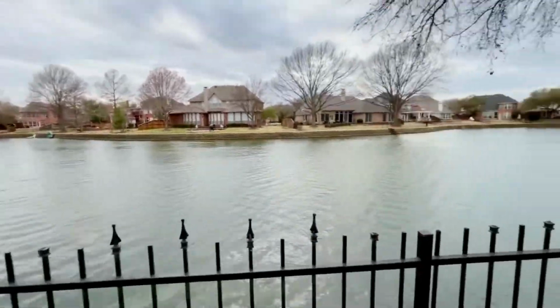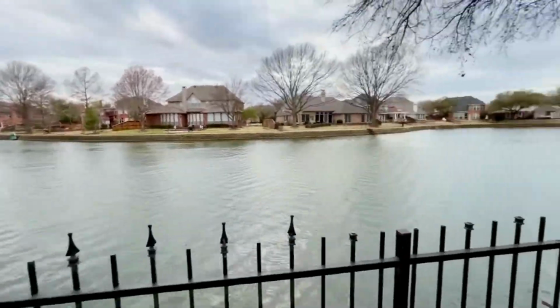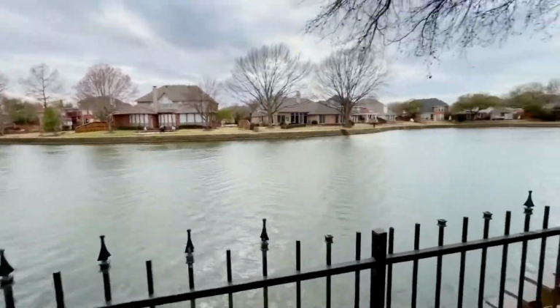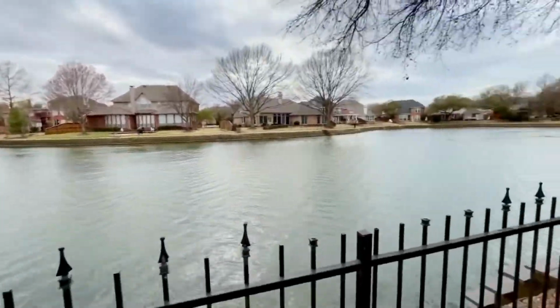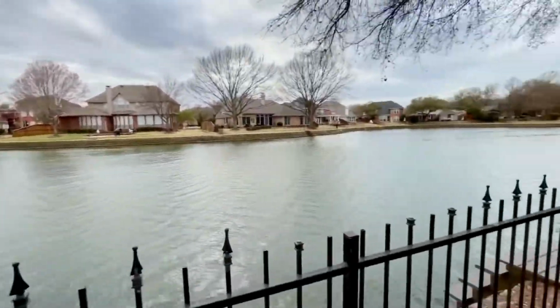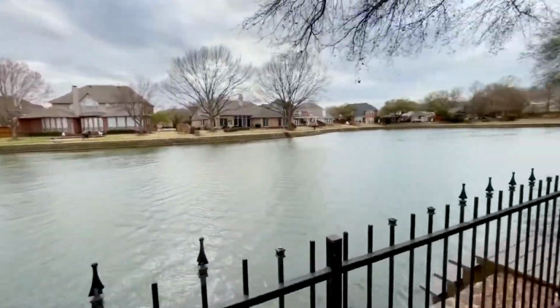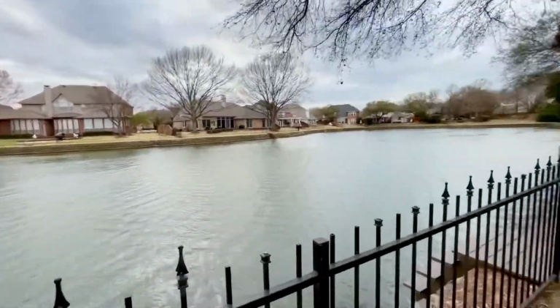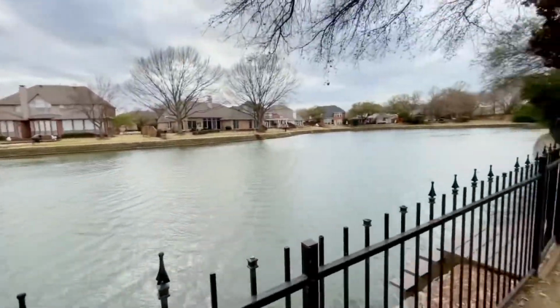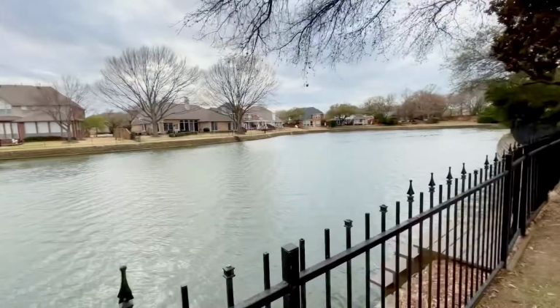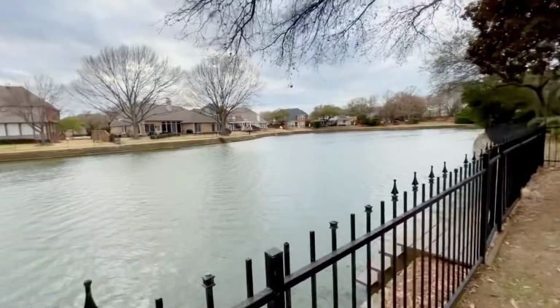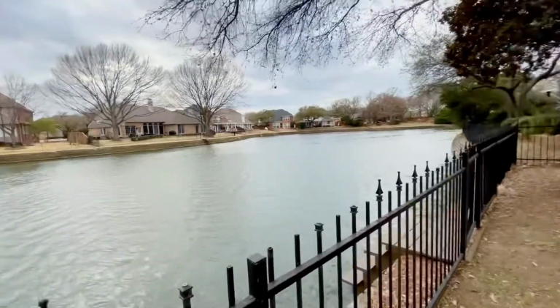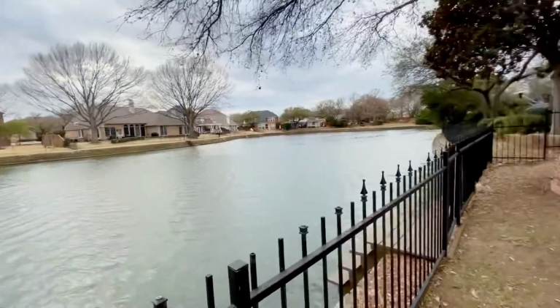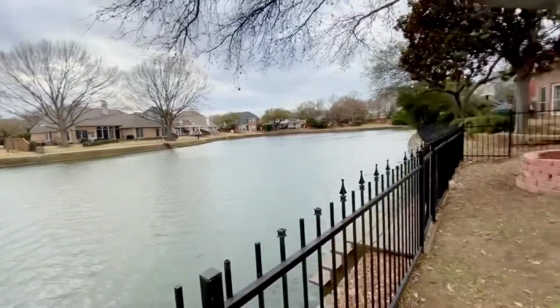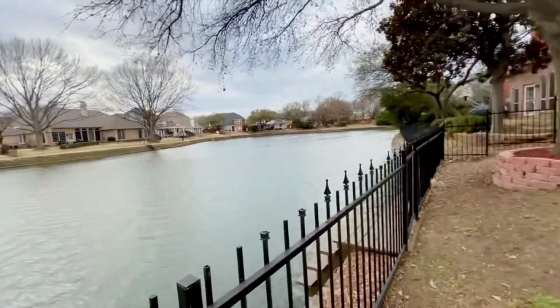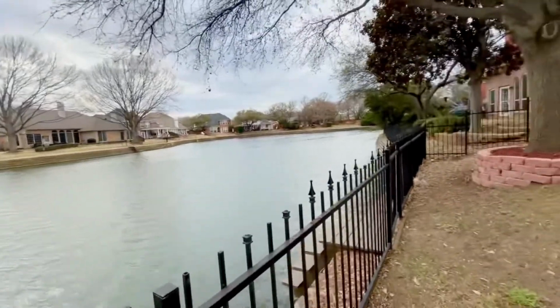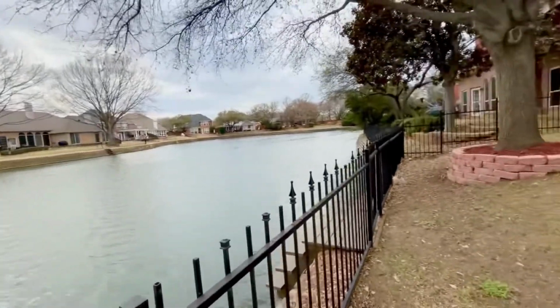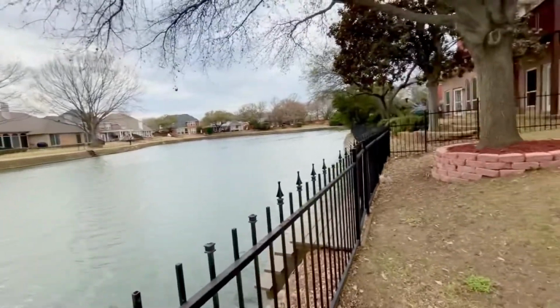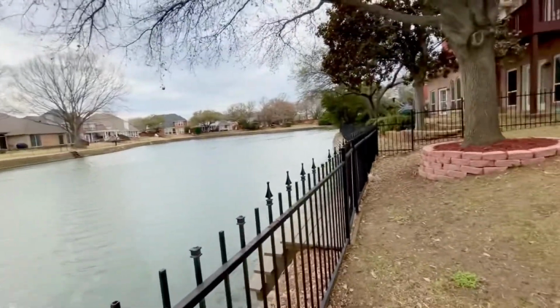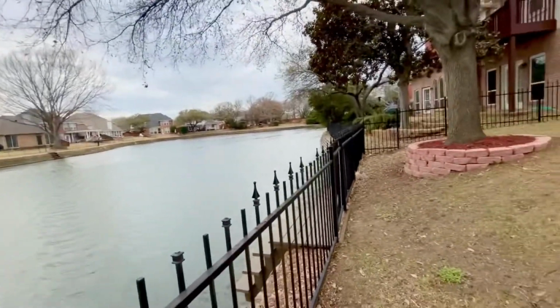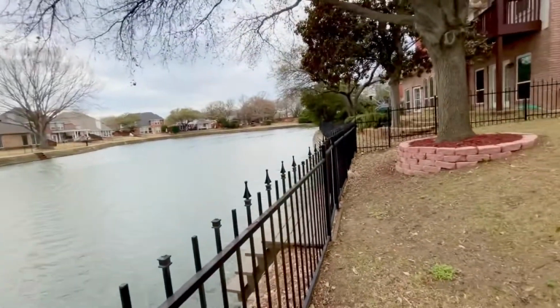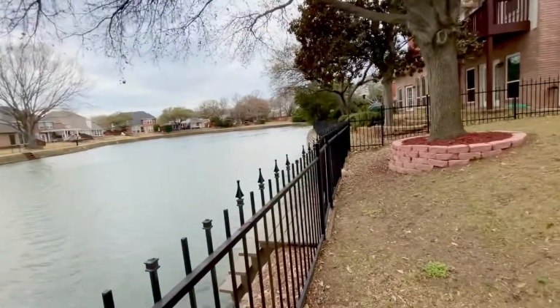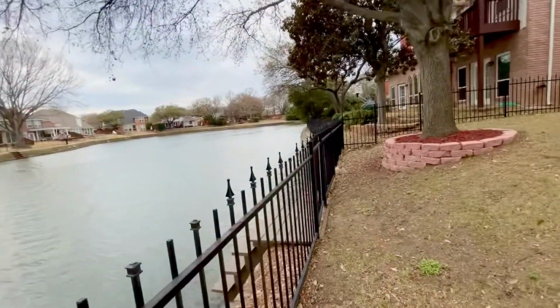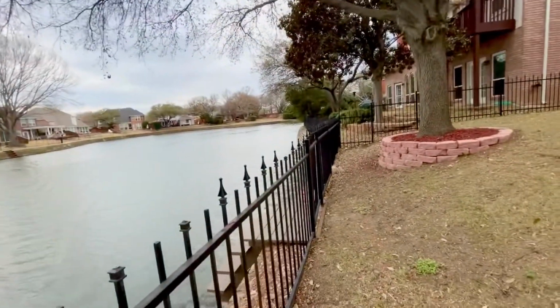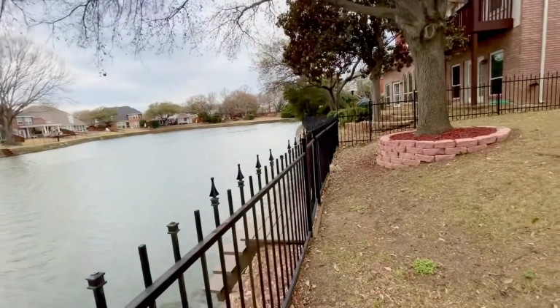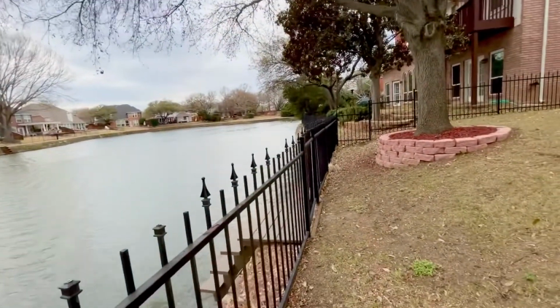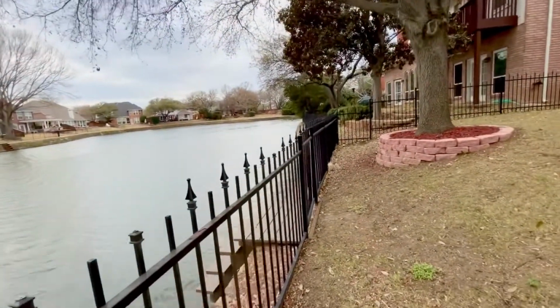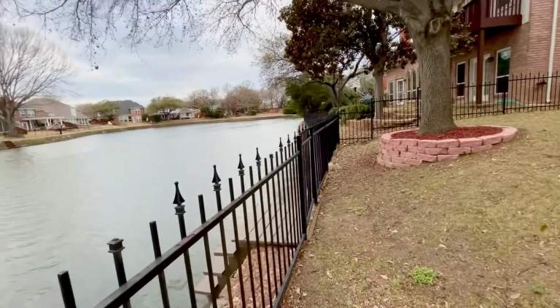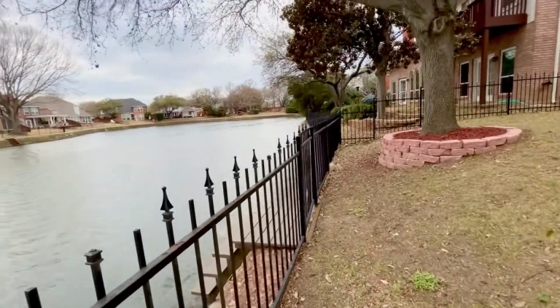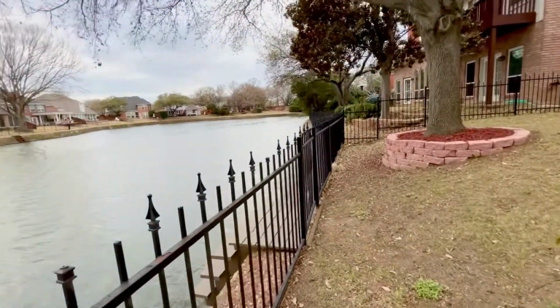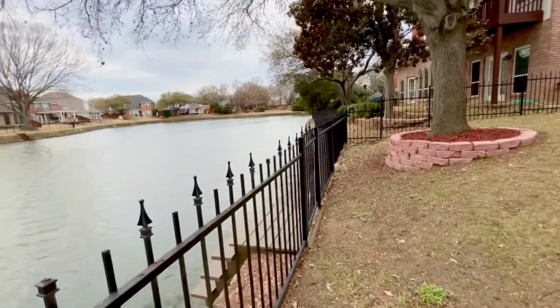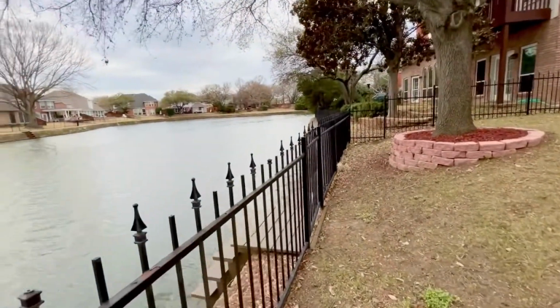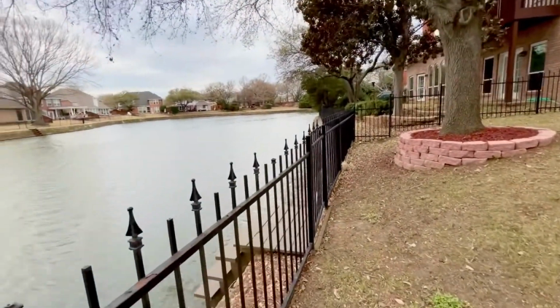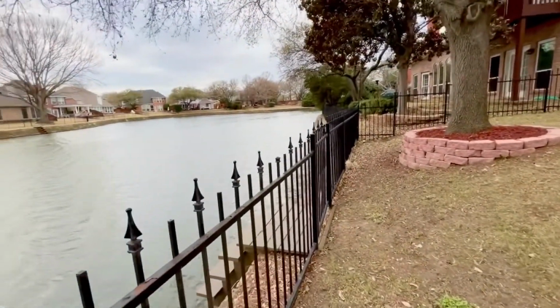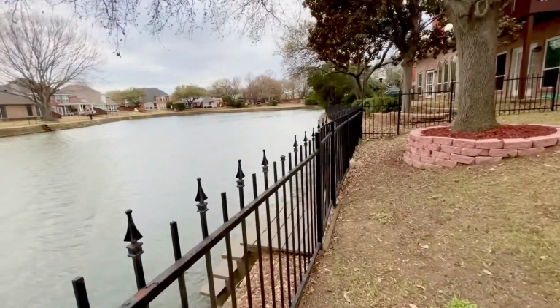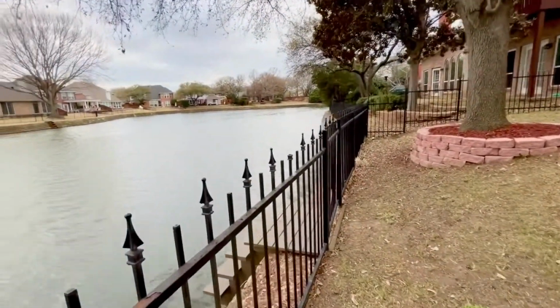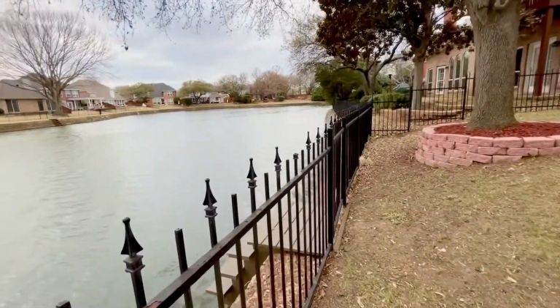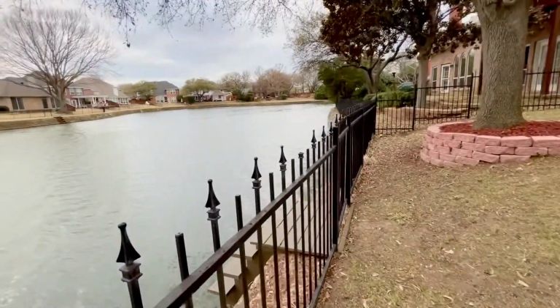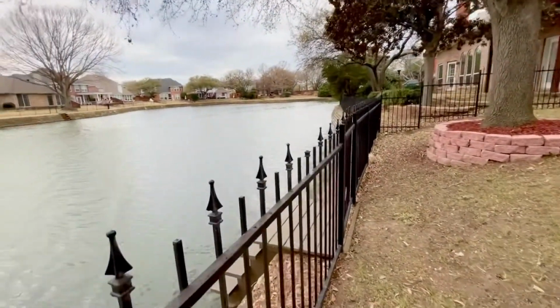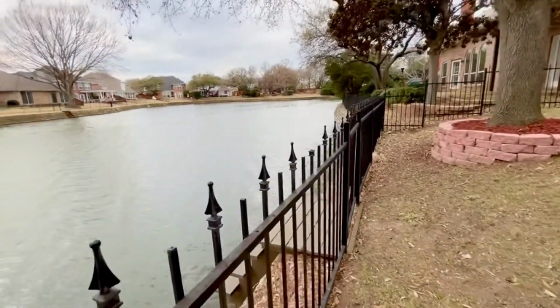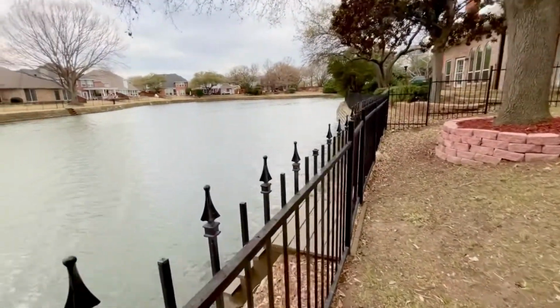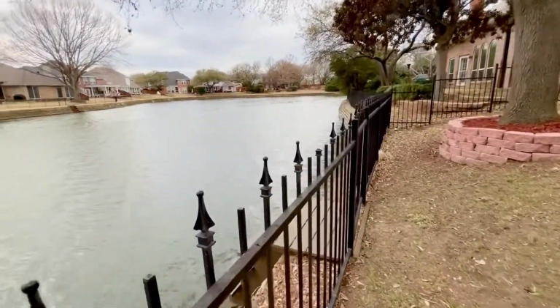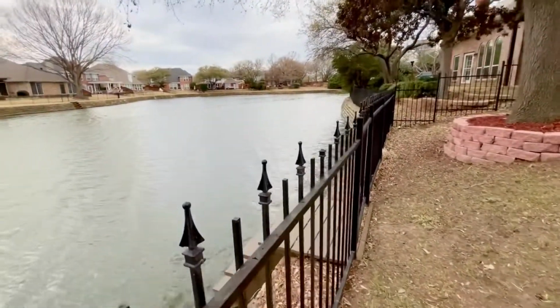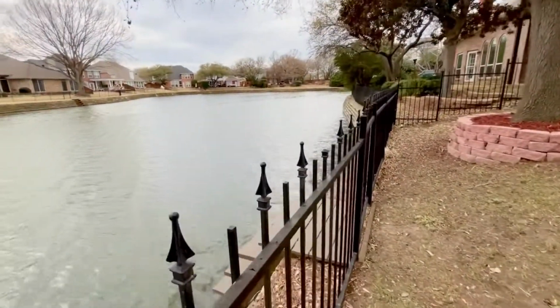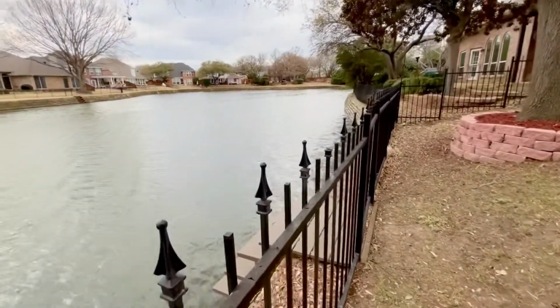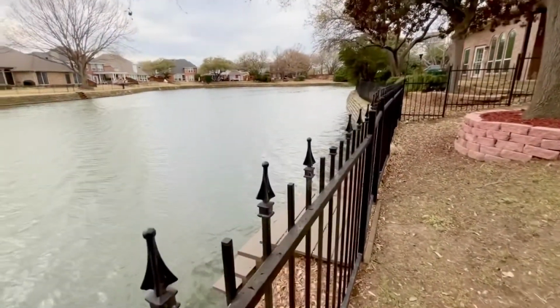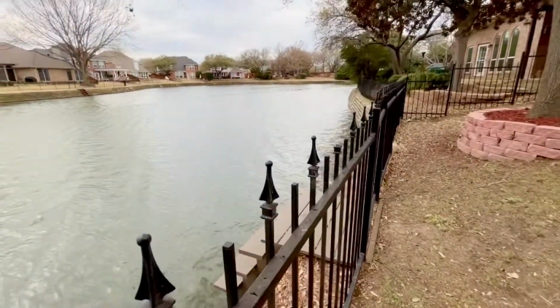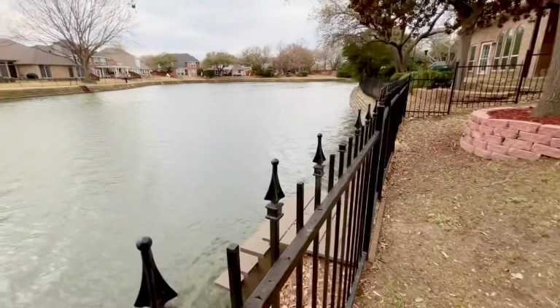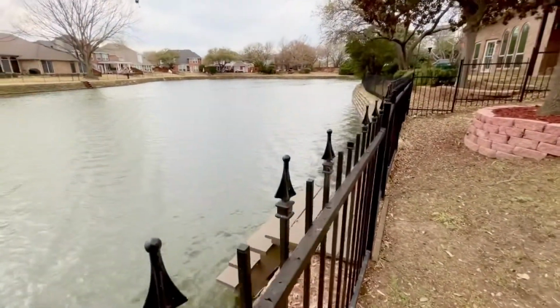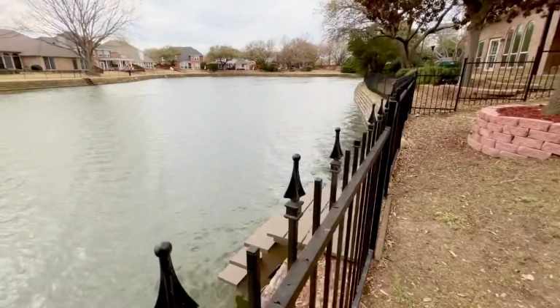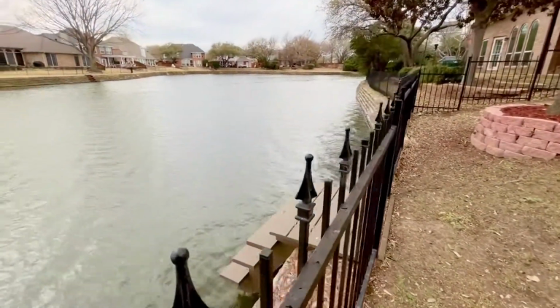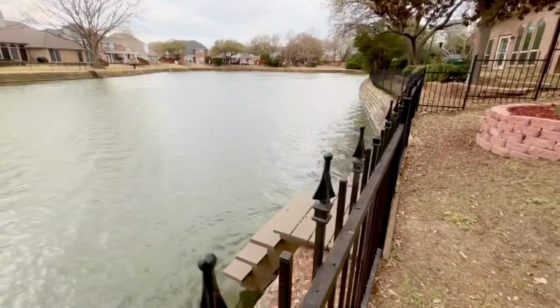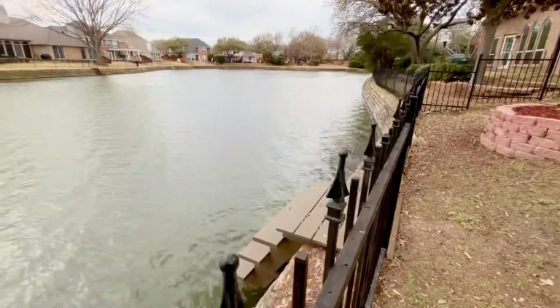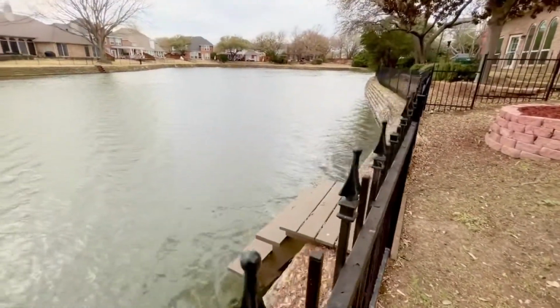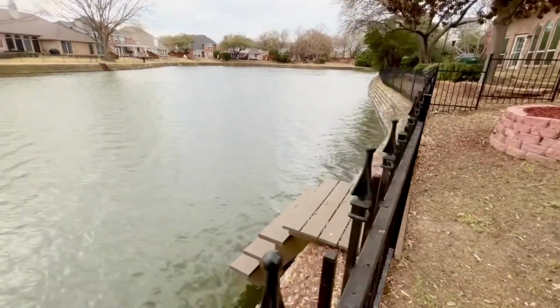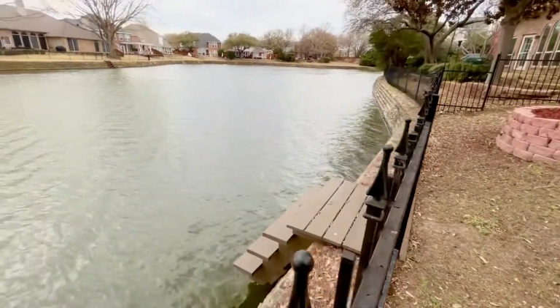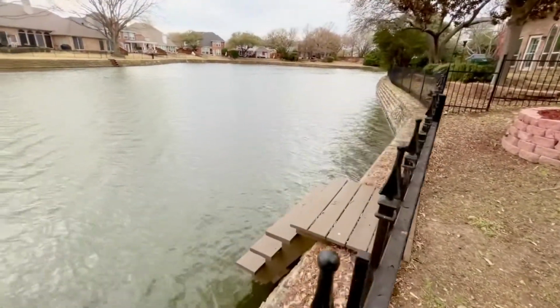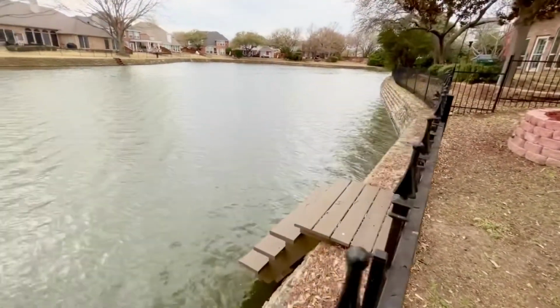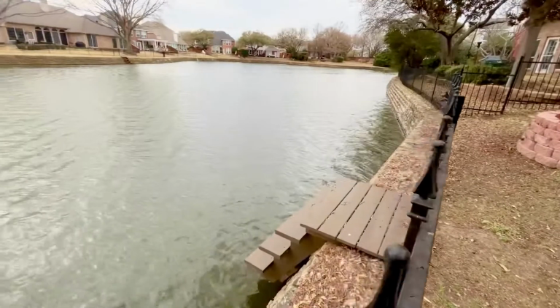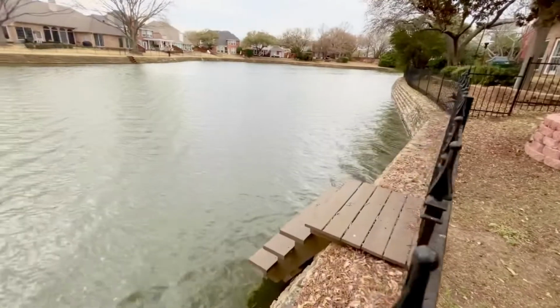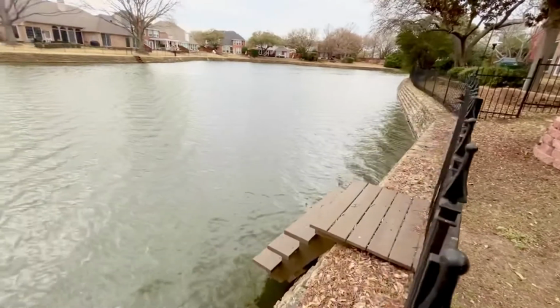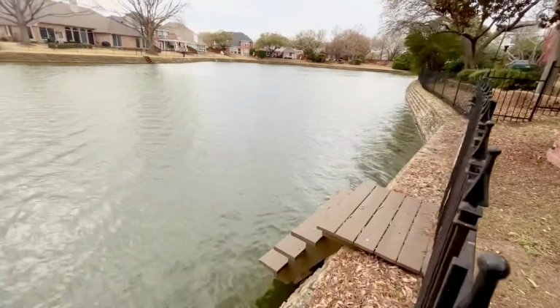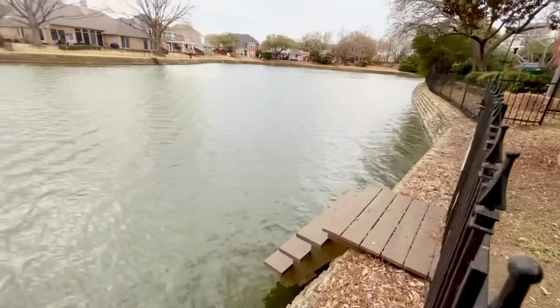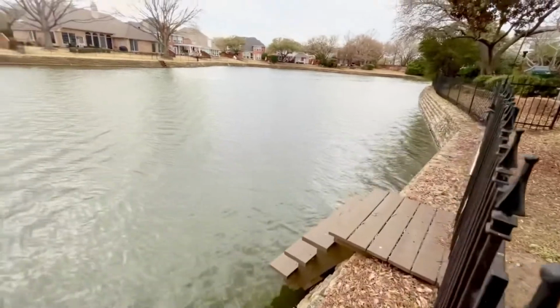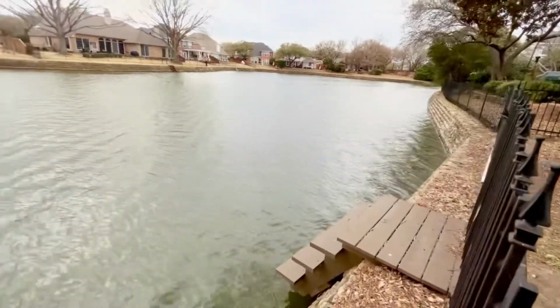Gorgeous canal view with a private dock for canoeing or paddle boating.